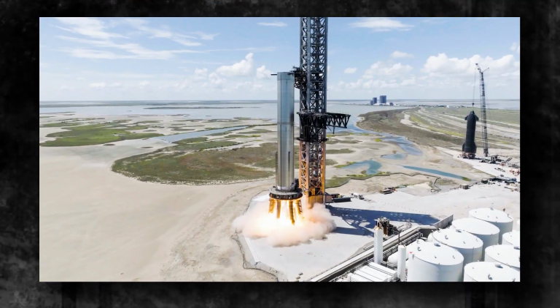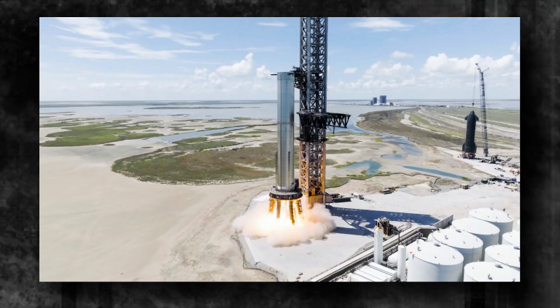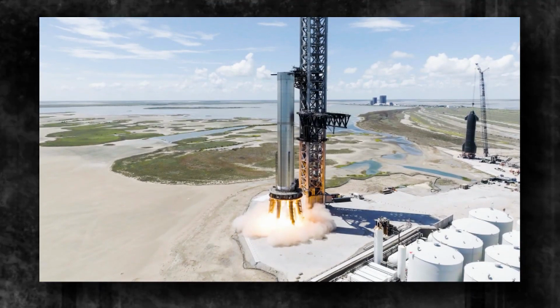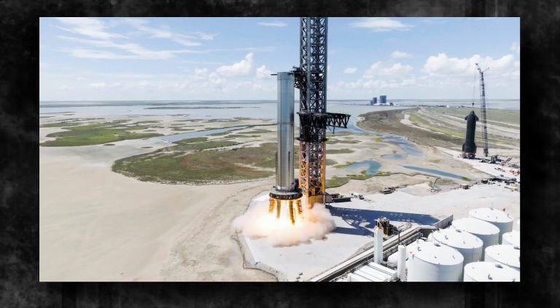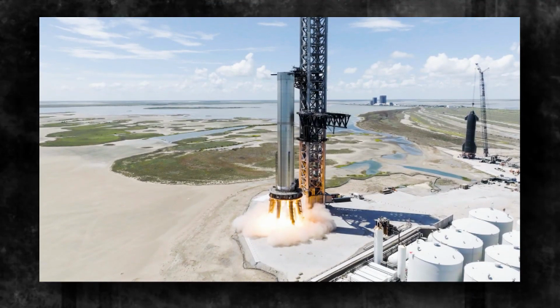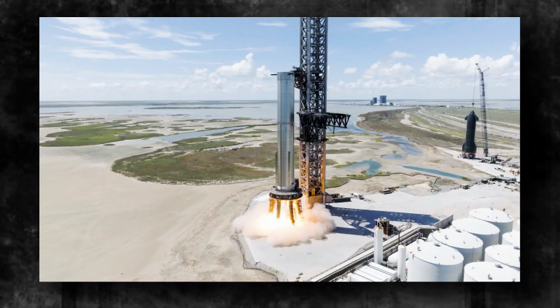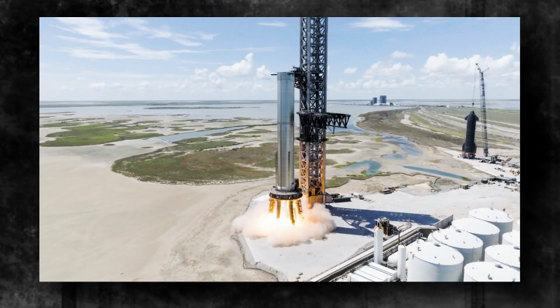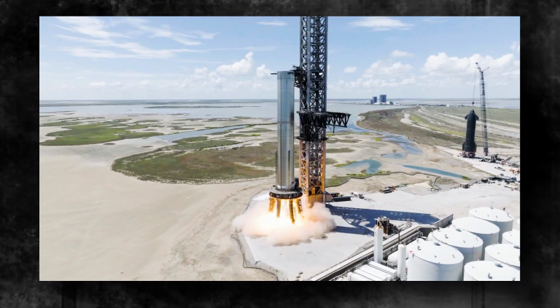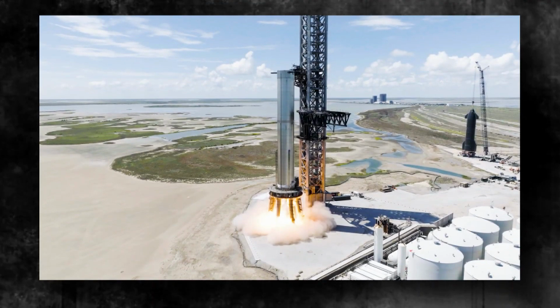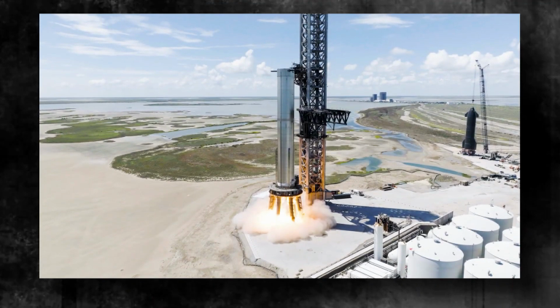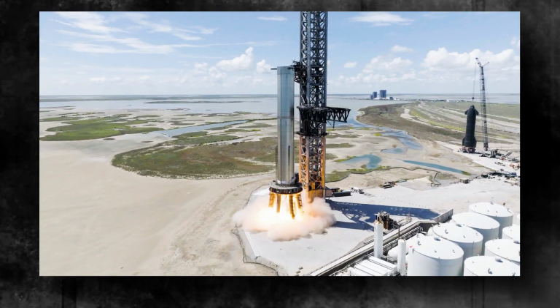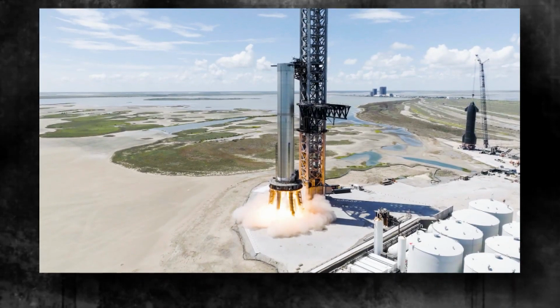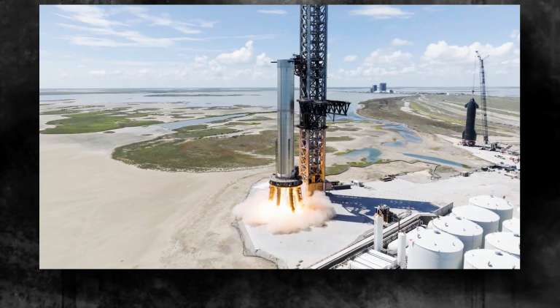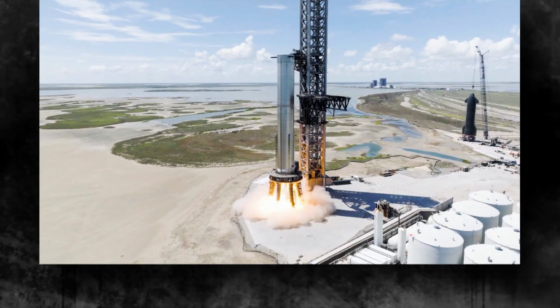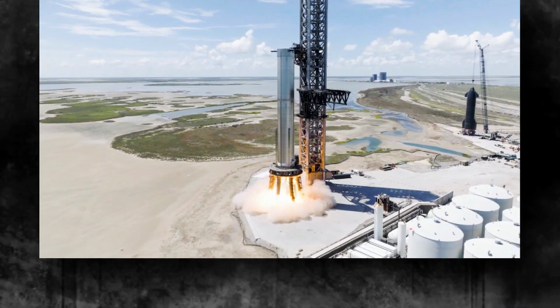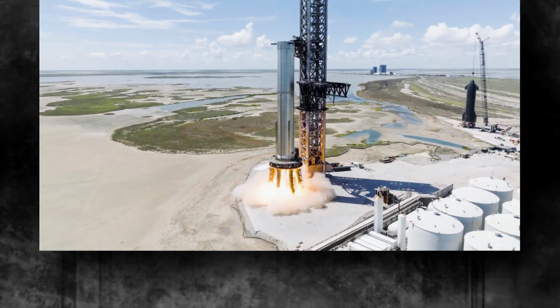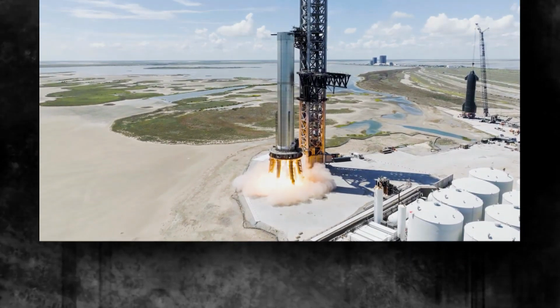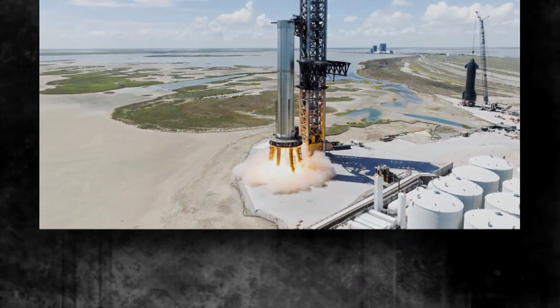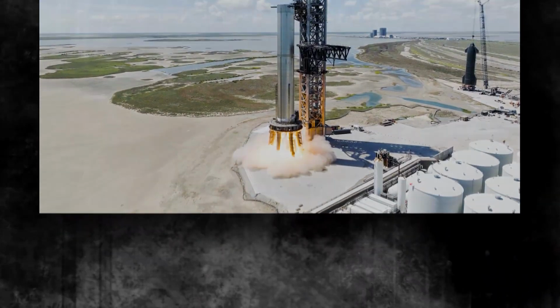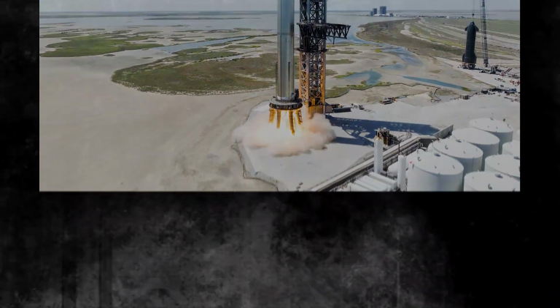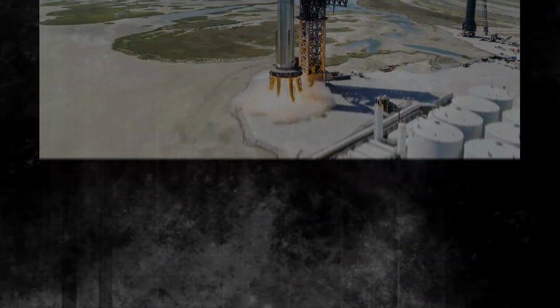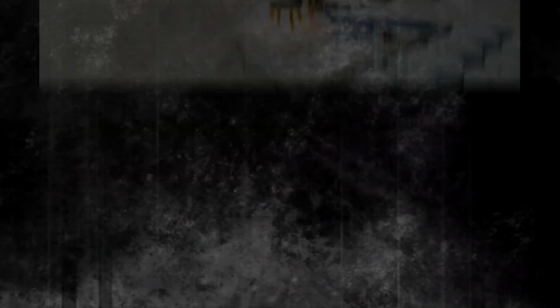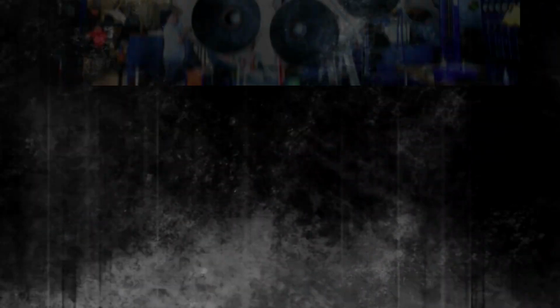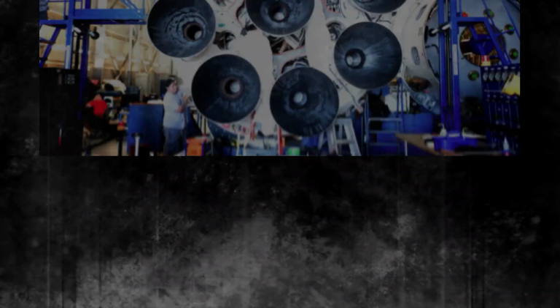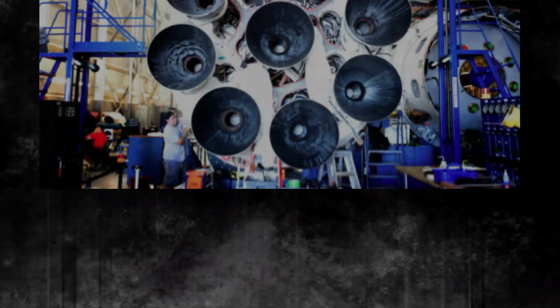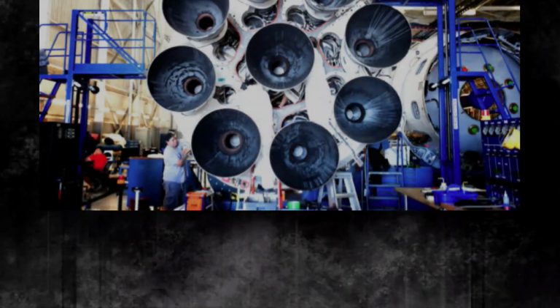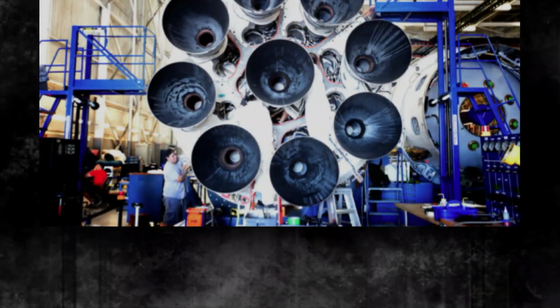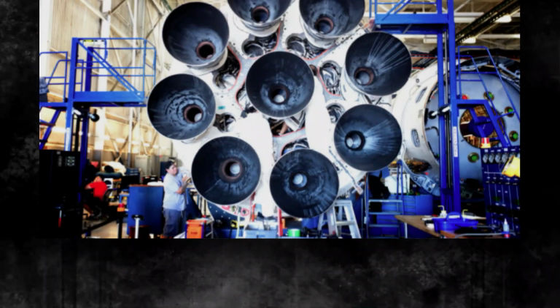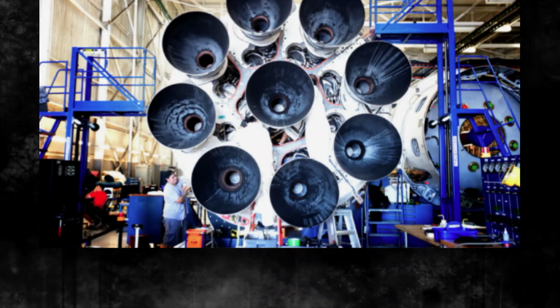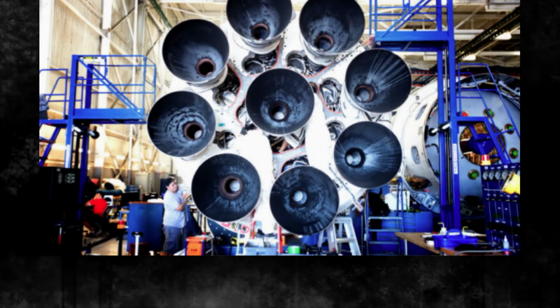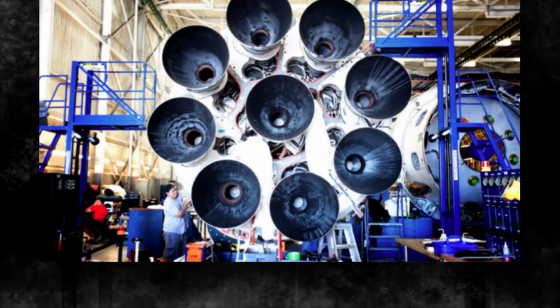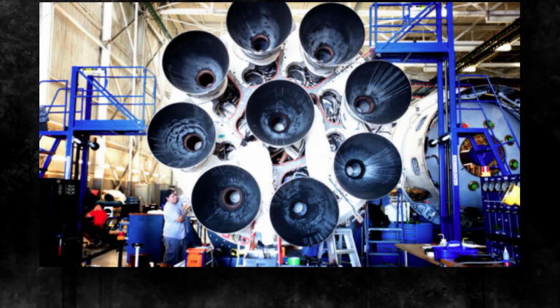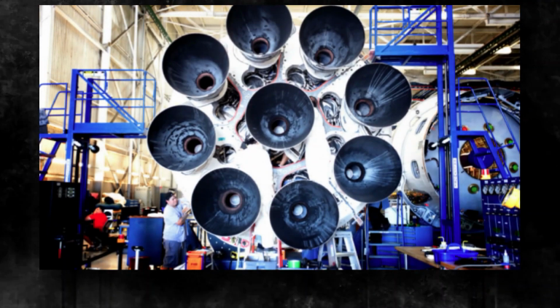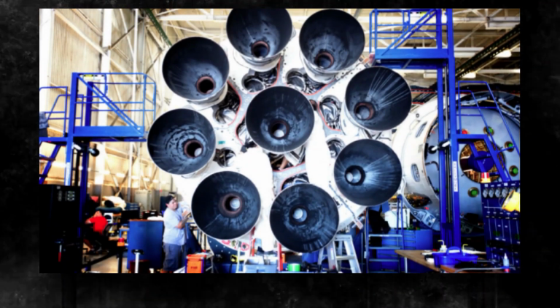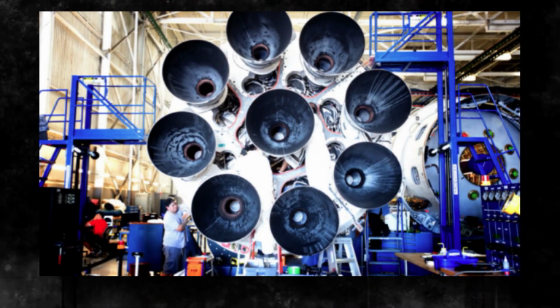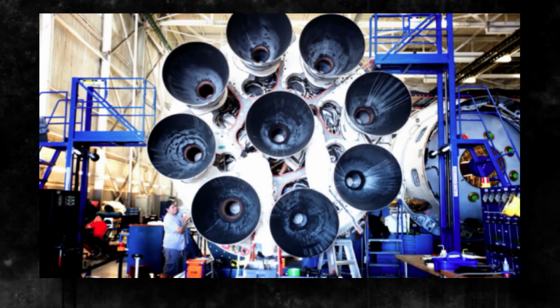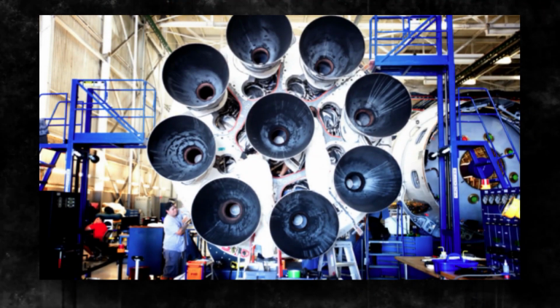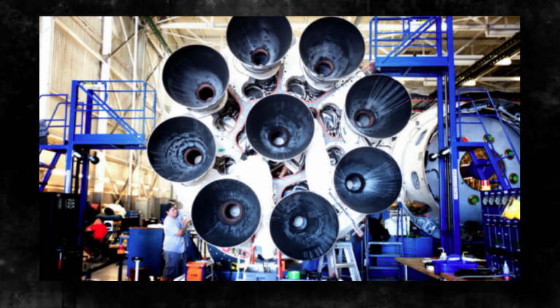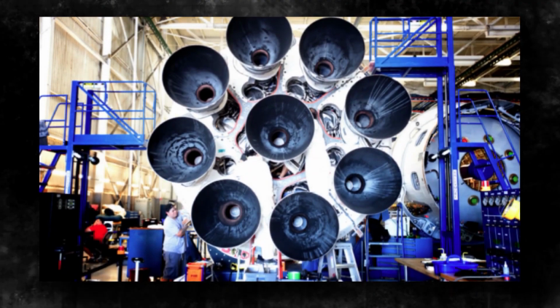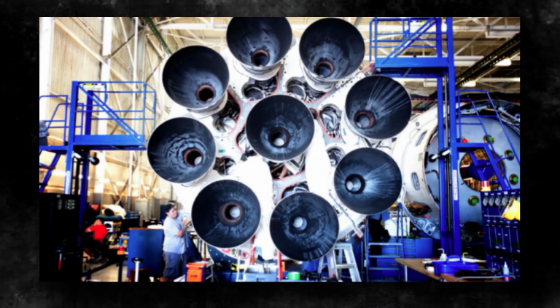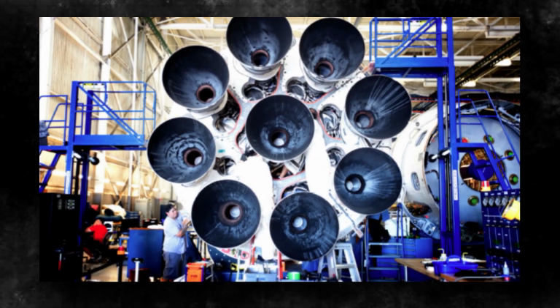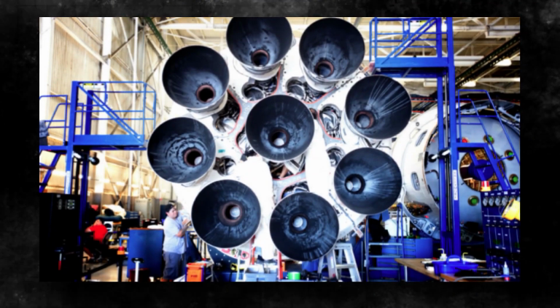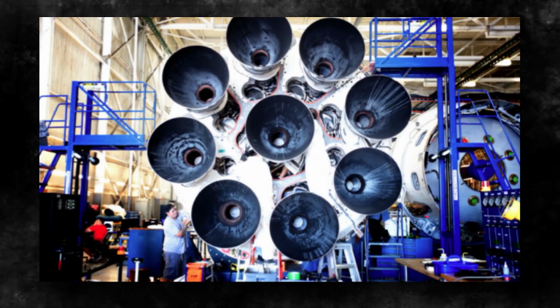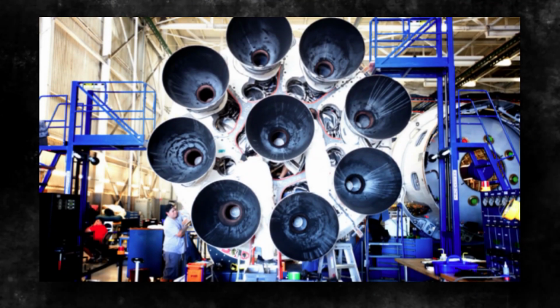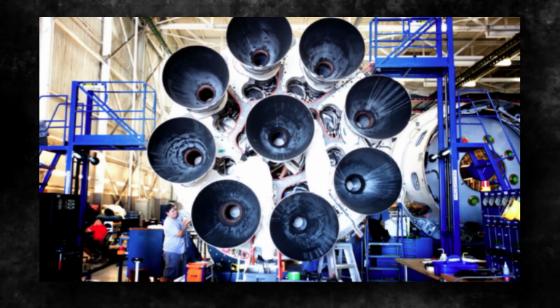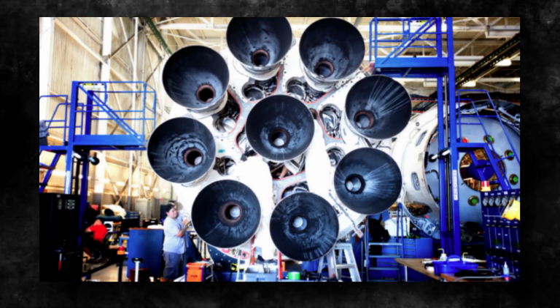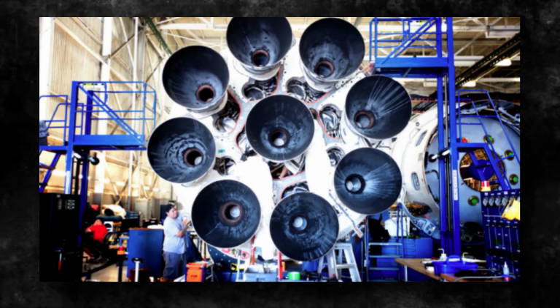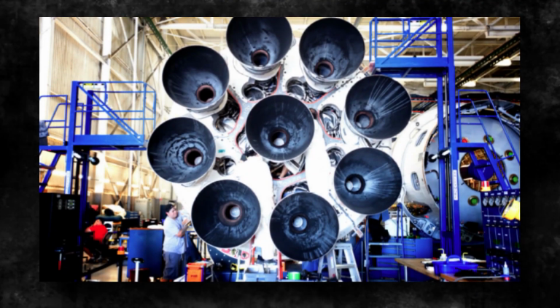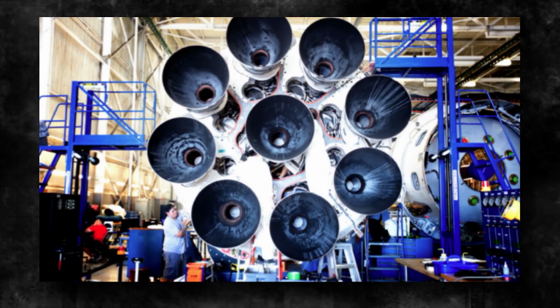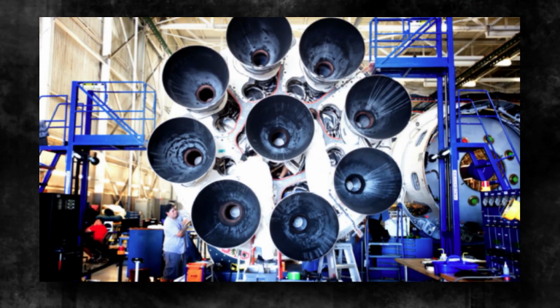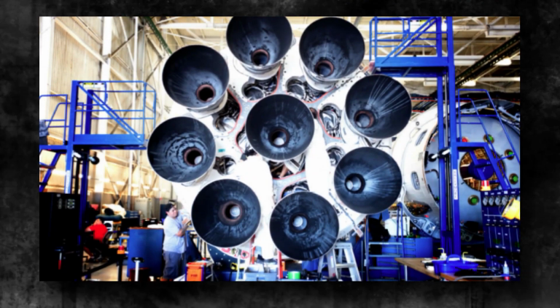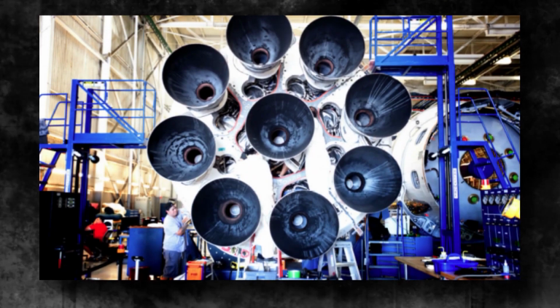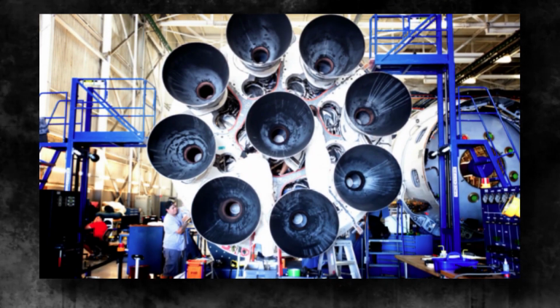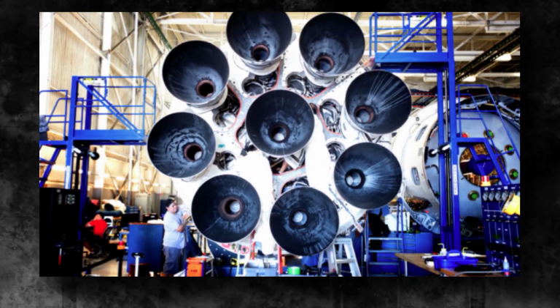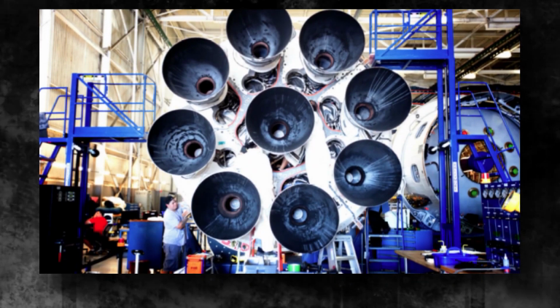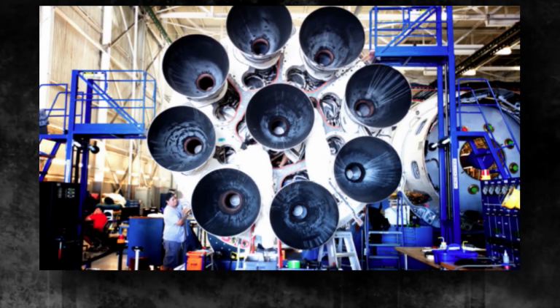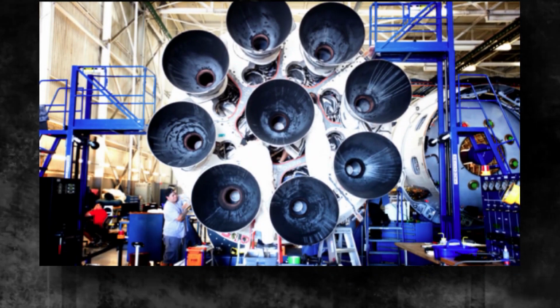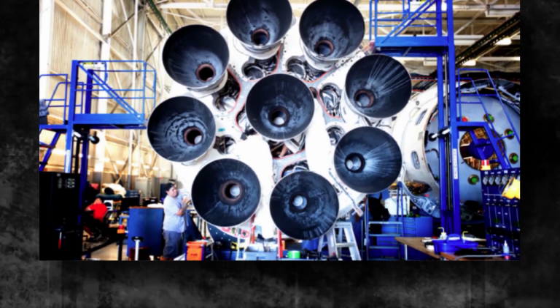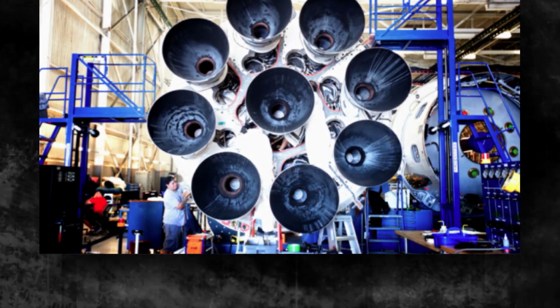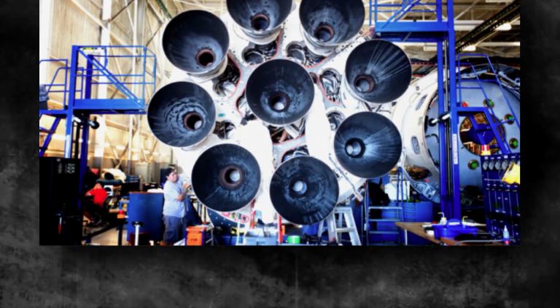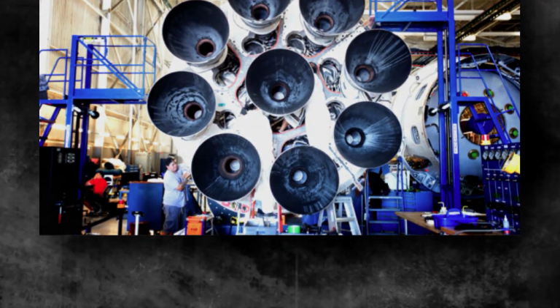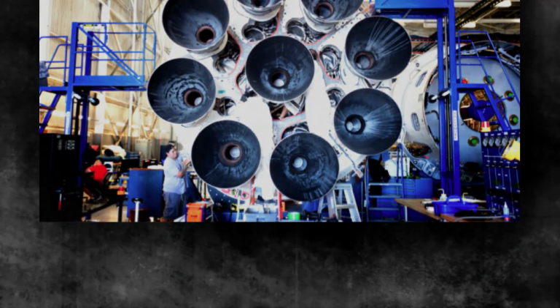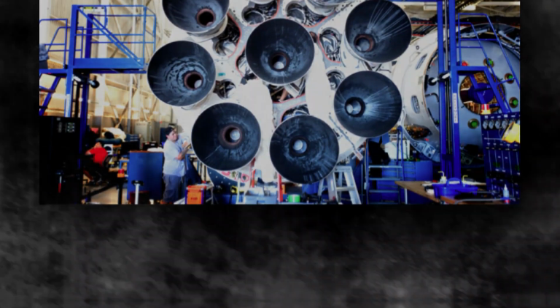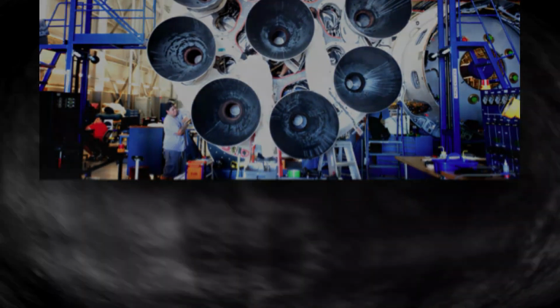This protective measure enhances the durability and reliability of Booster 9, ensuring its successful operation throughout the ascent phase.